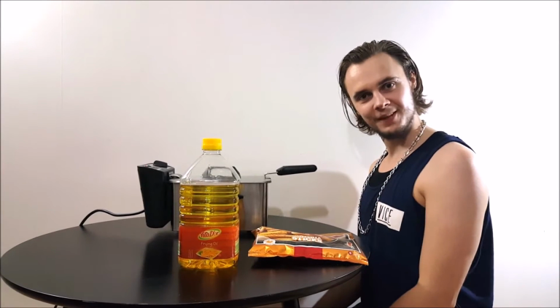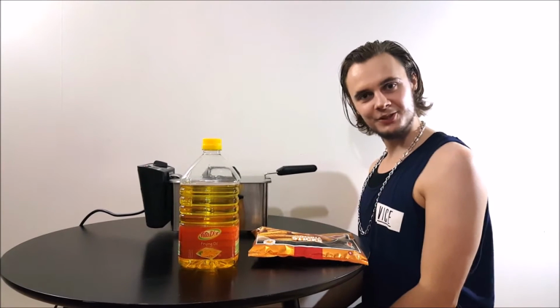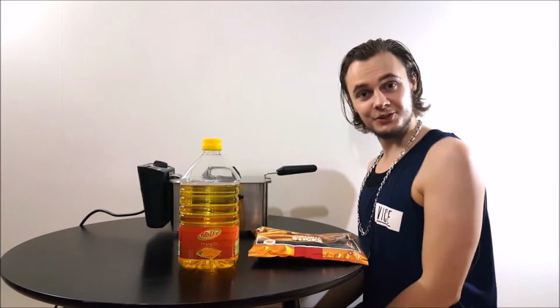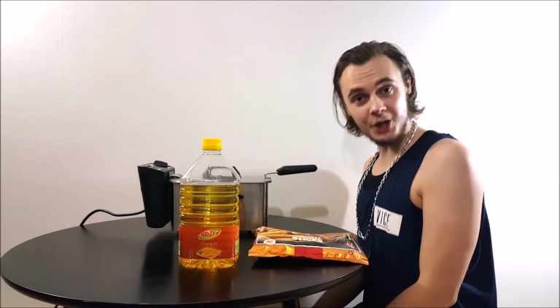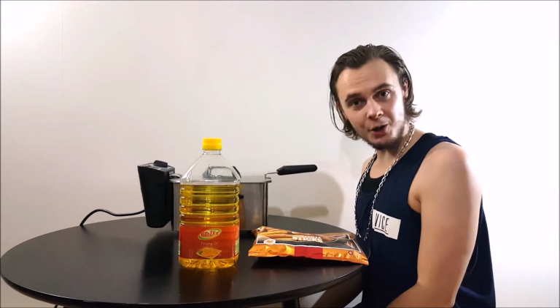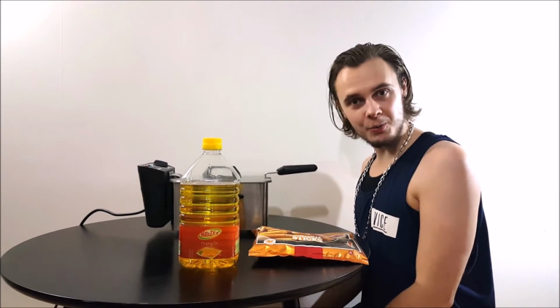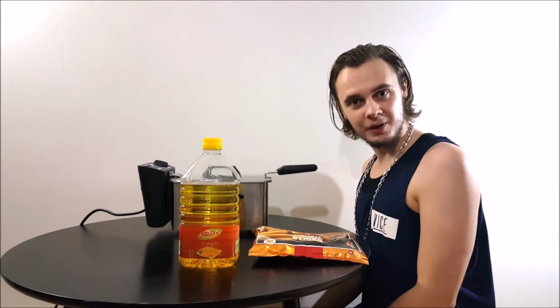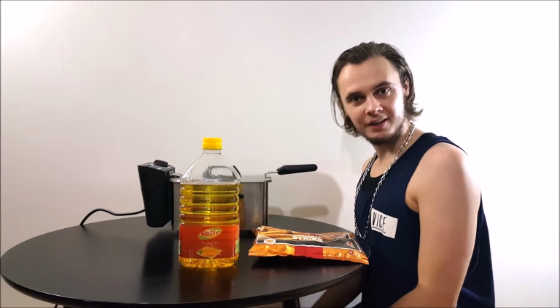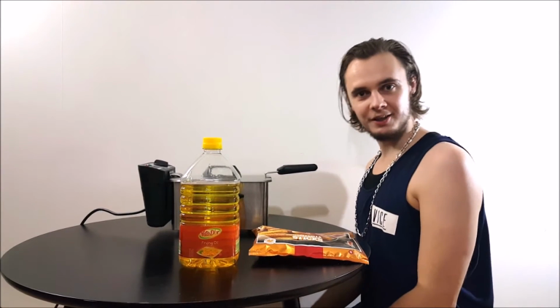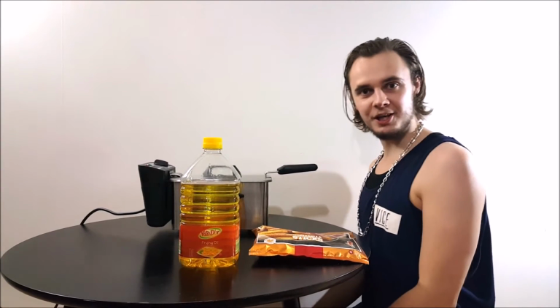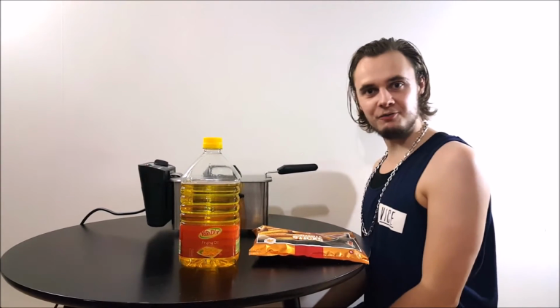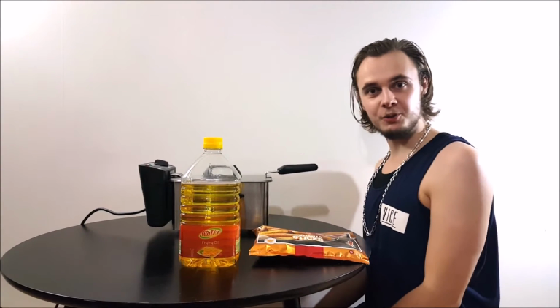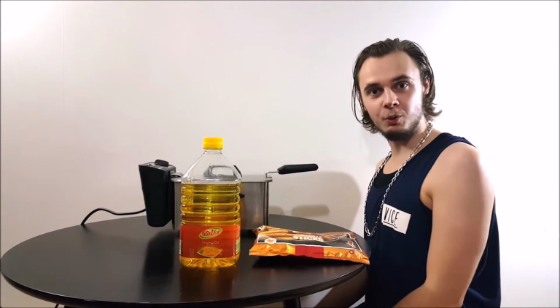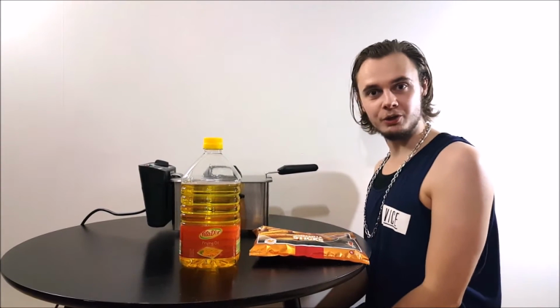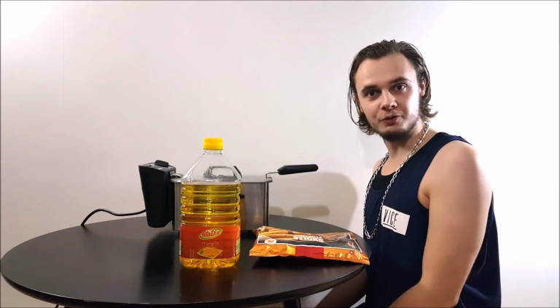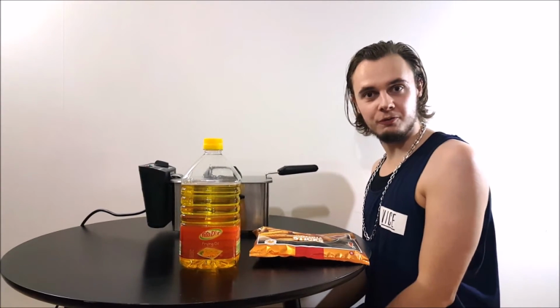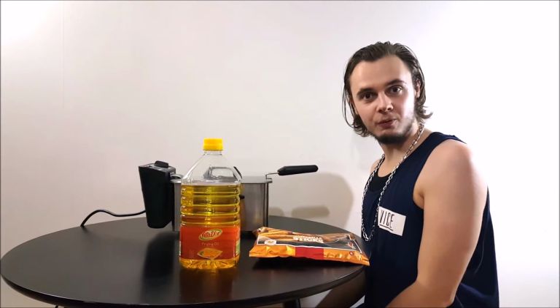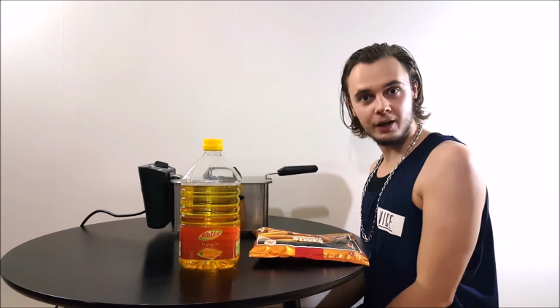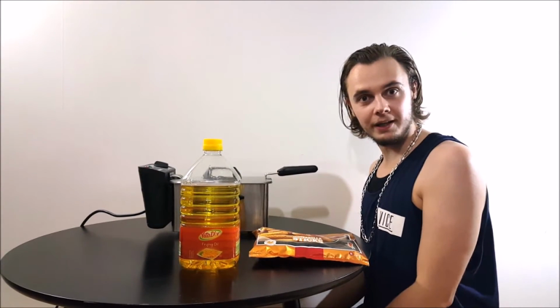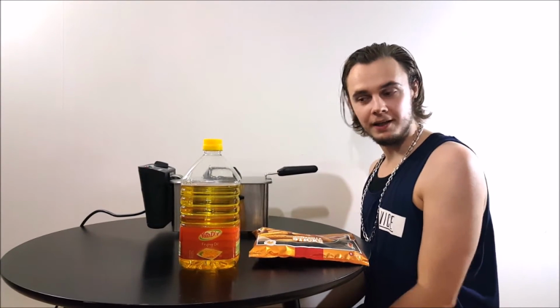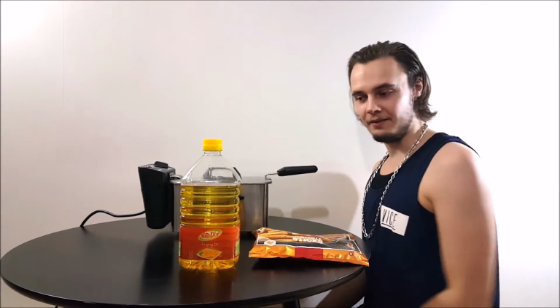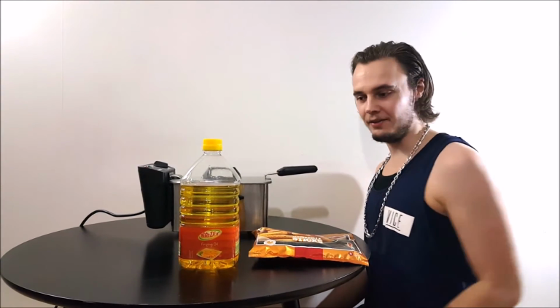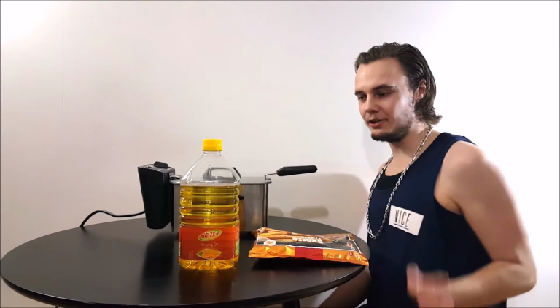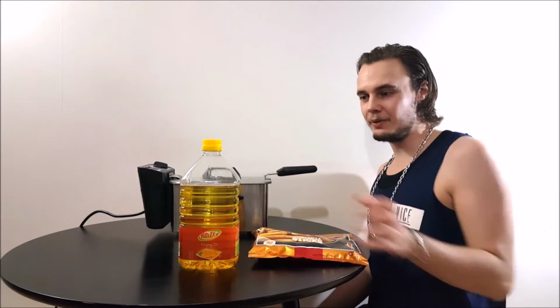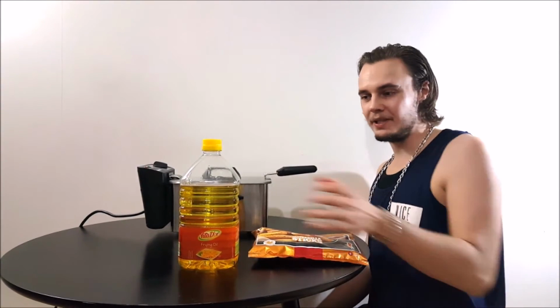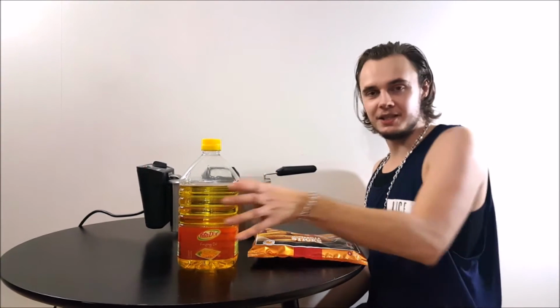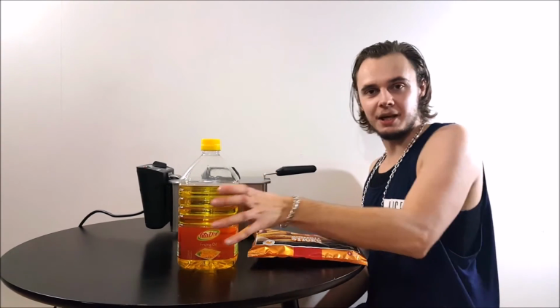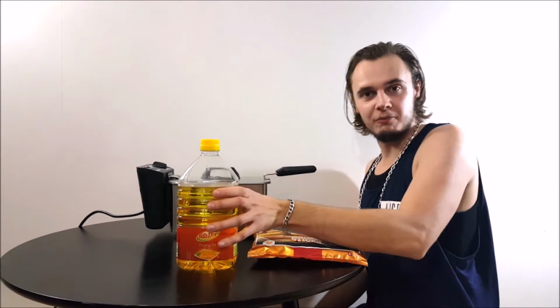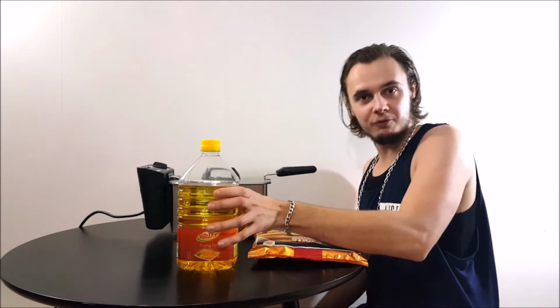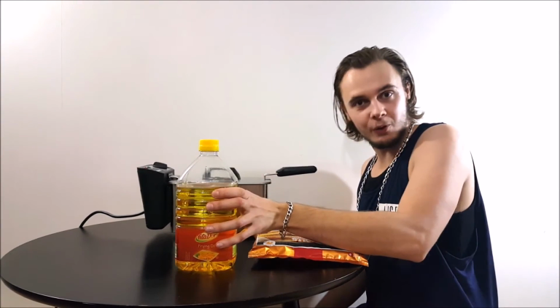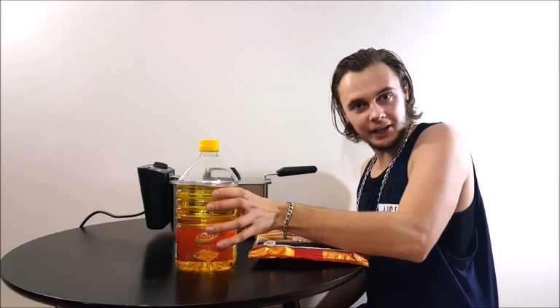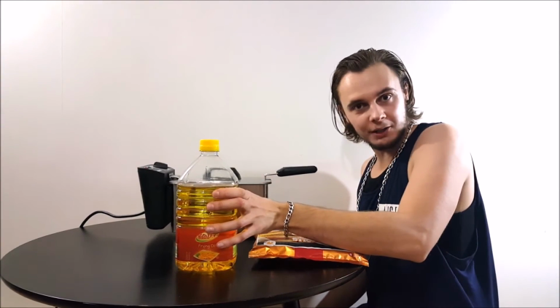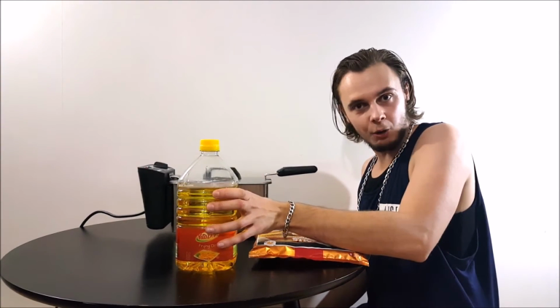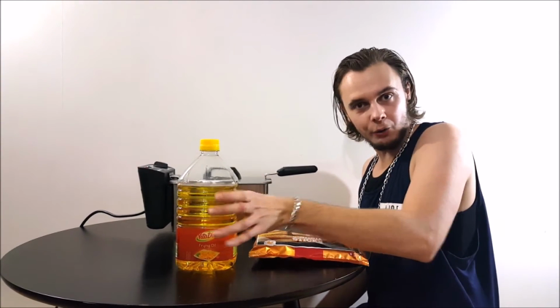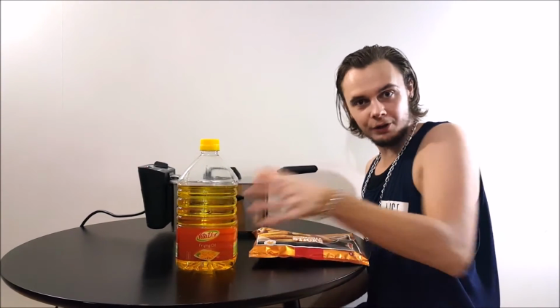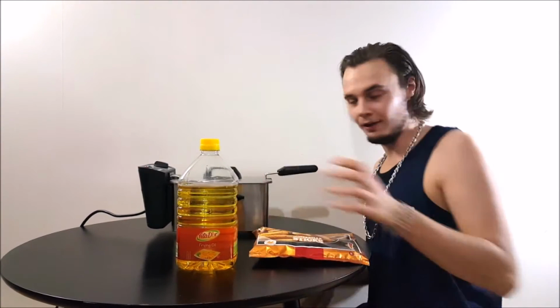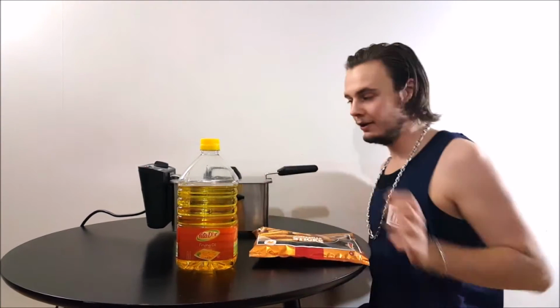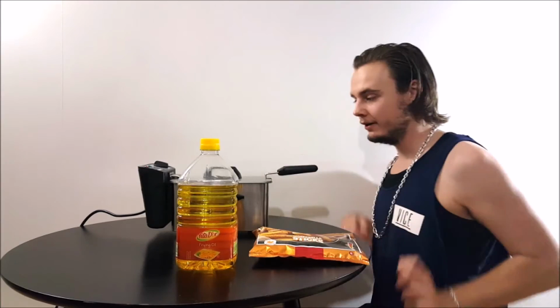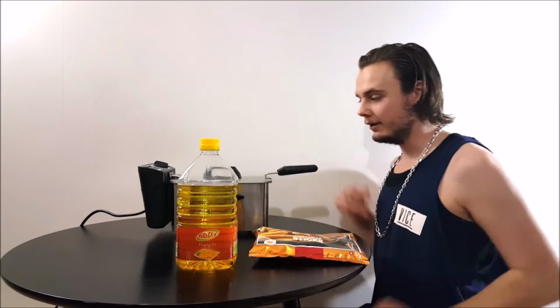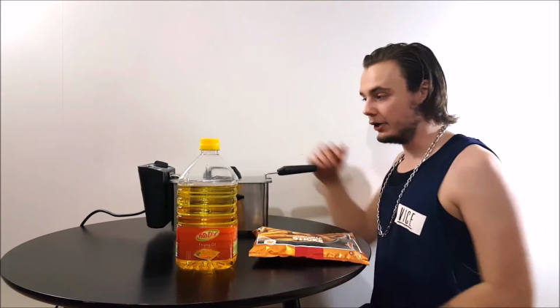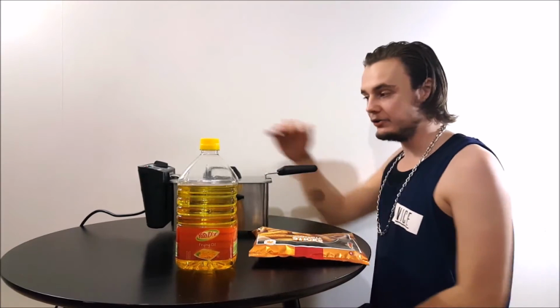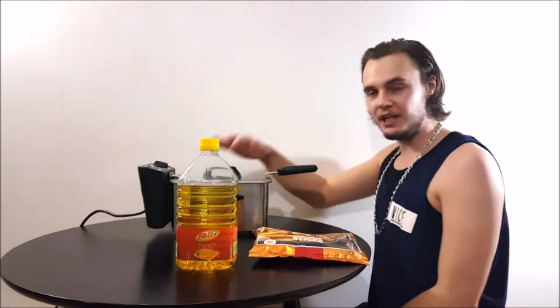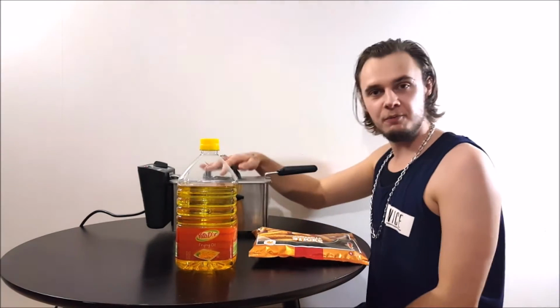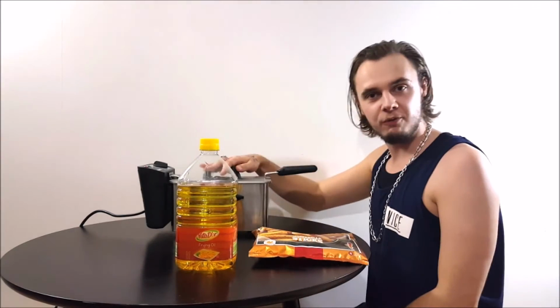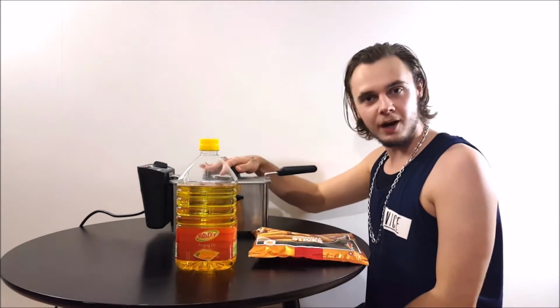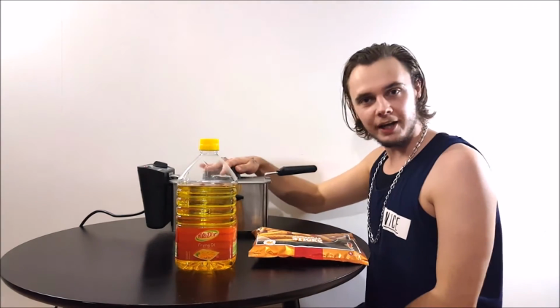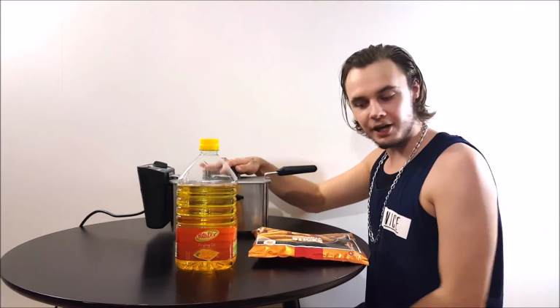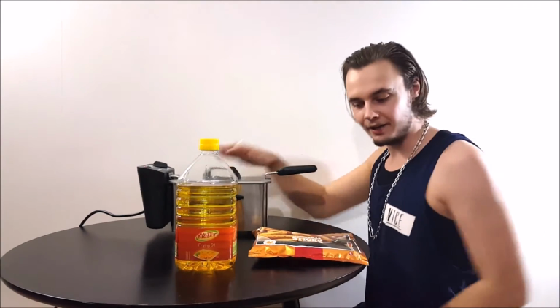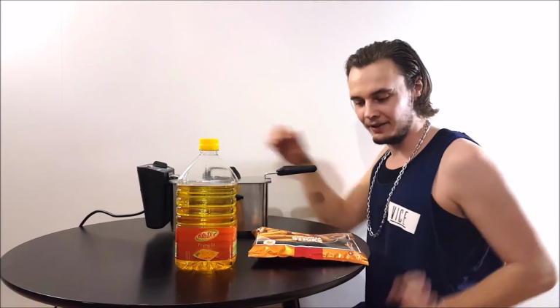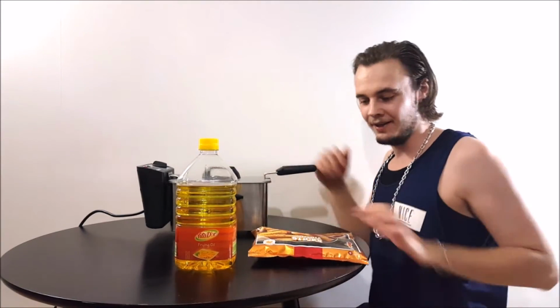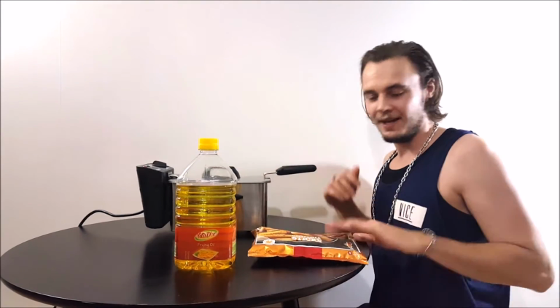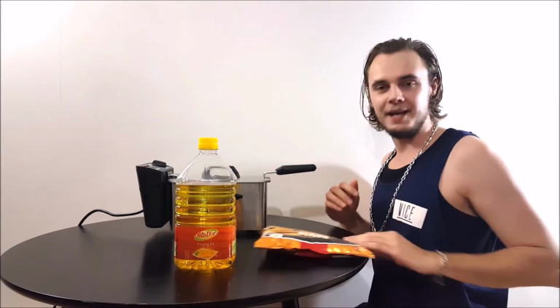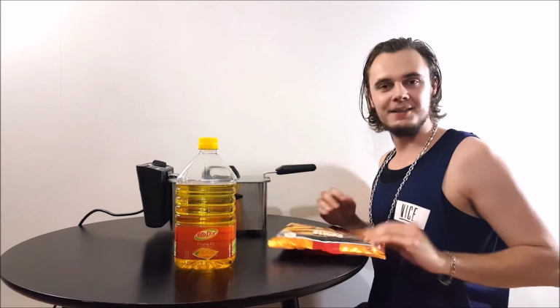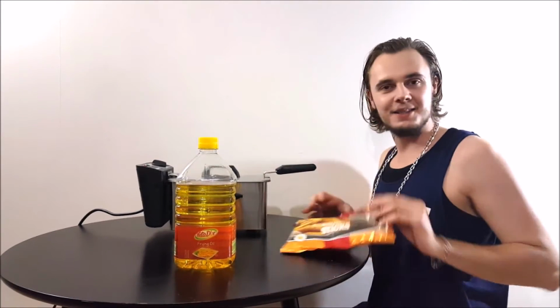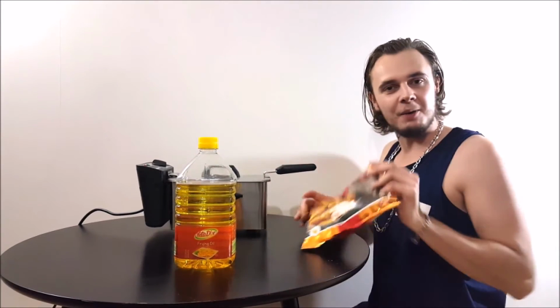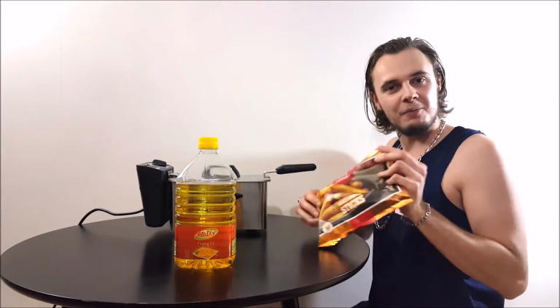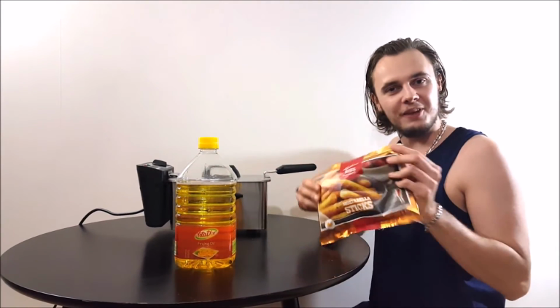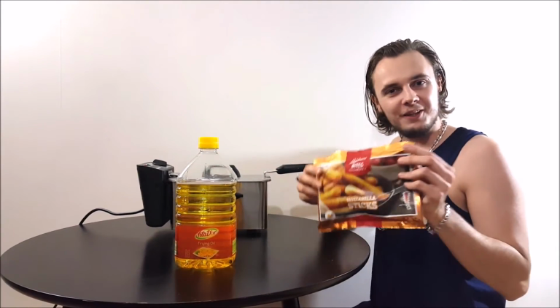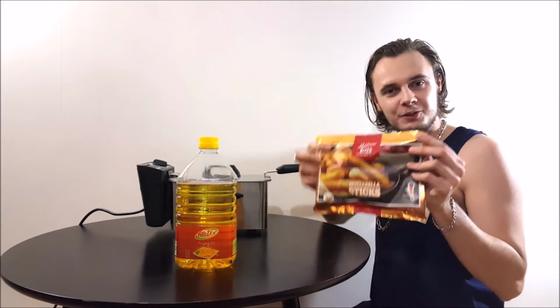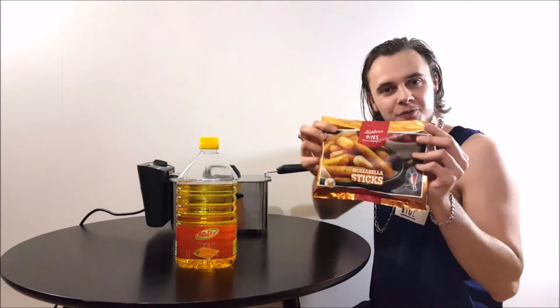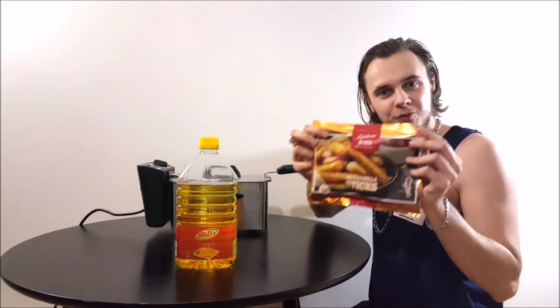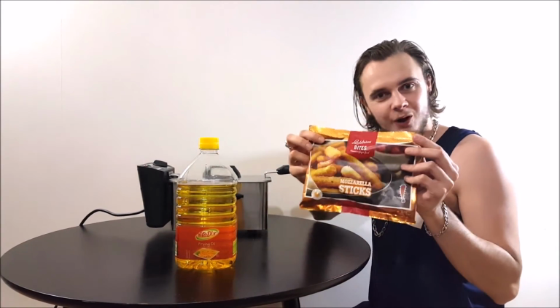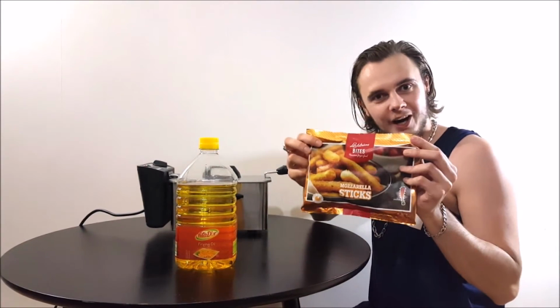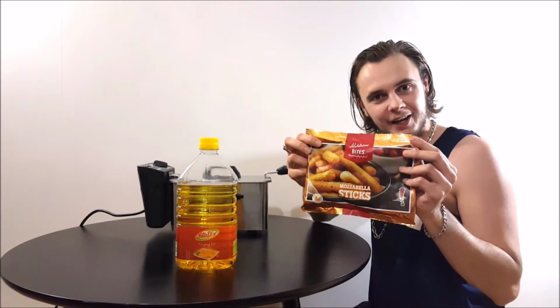So, if you want to fry, then you need some frying oil, a deep fryer, and something to fry.